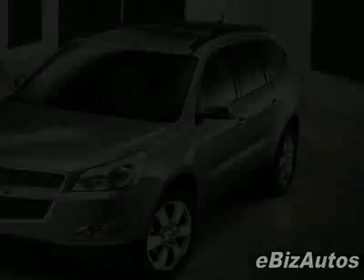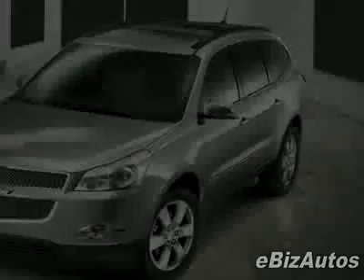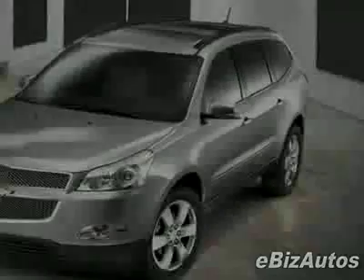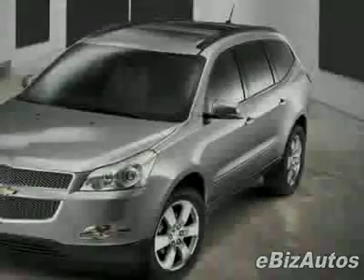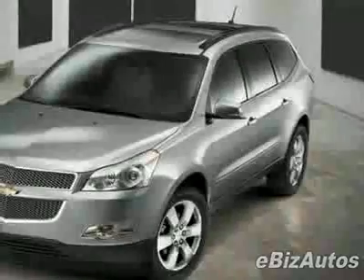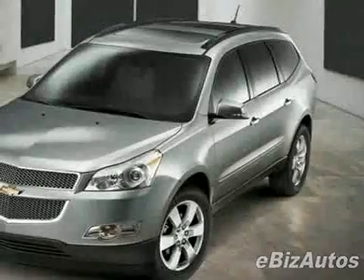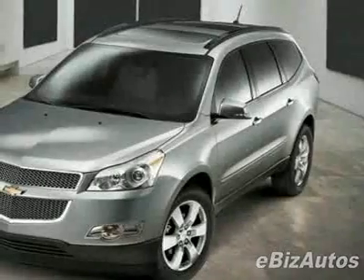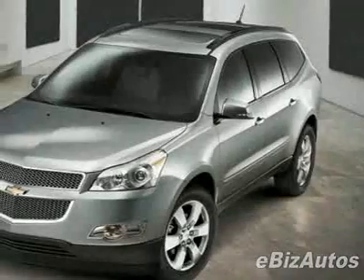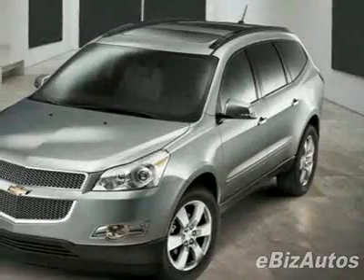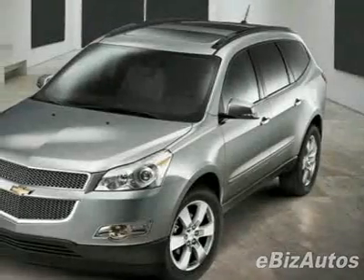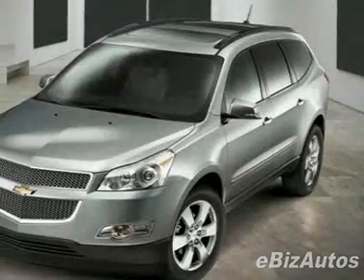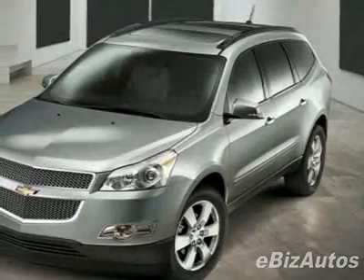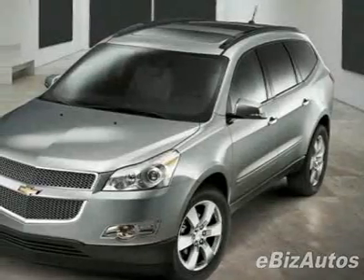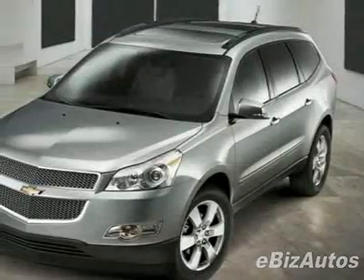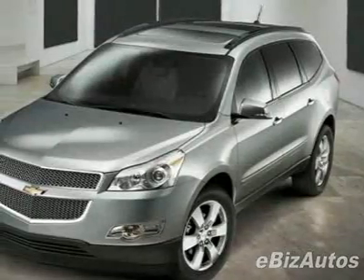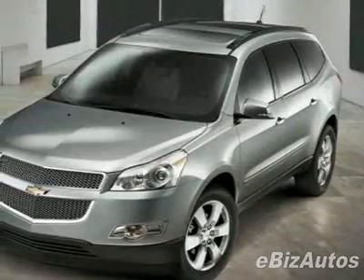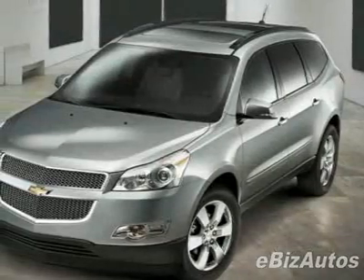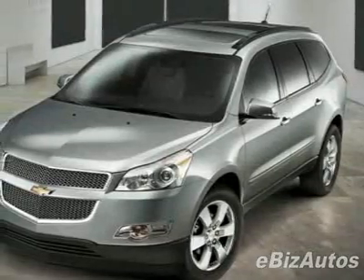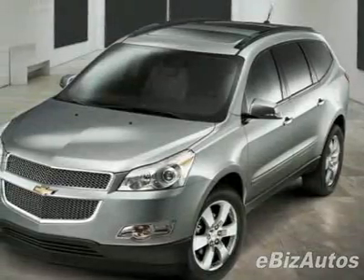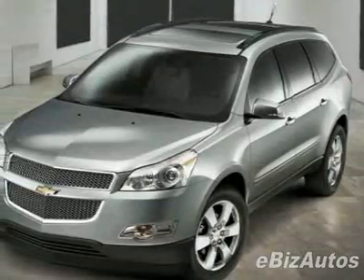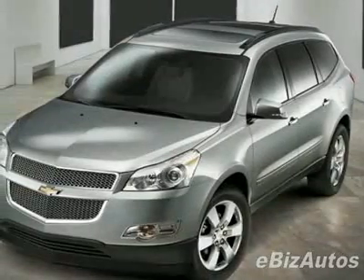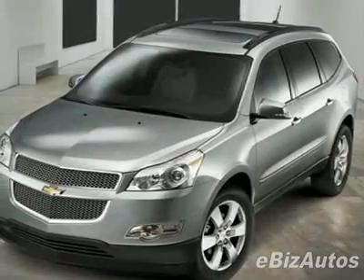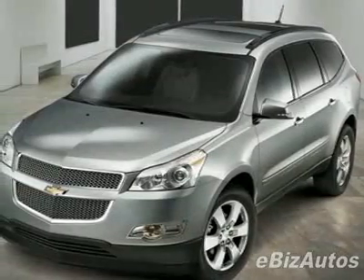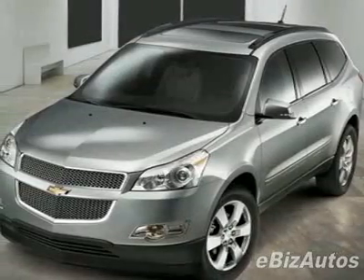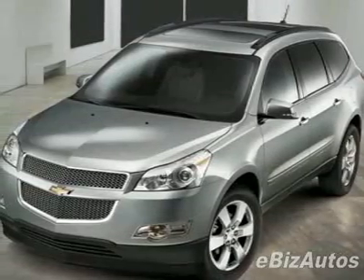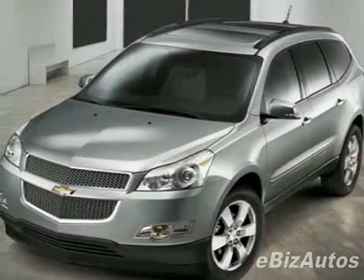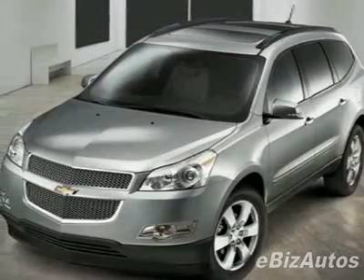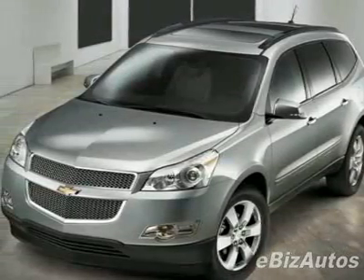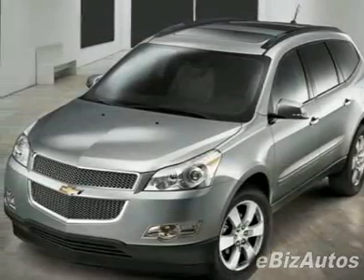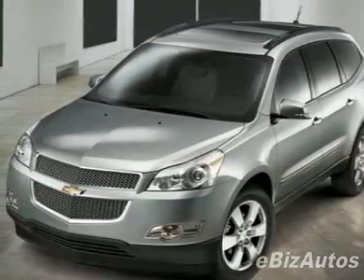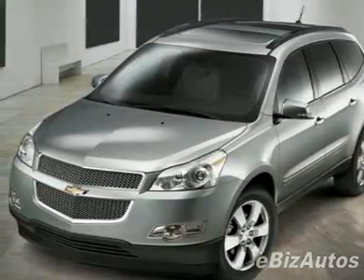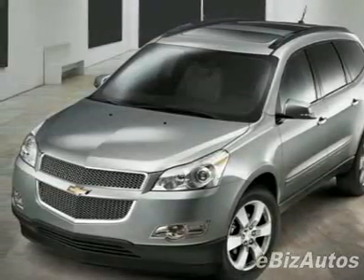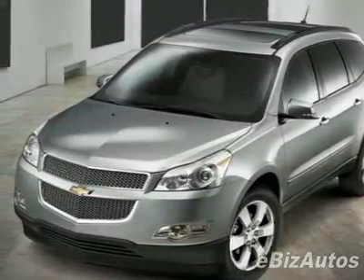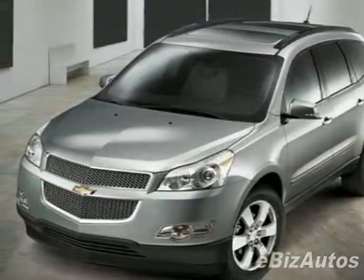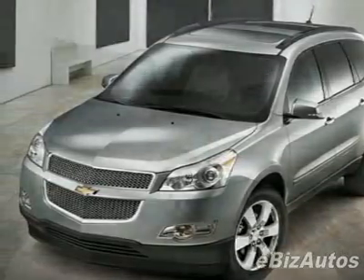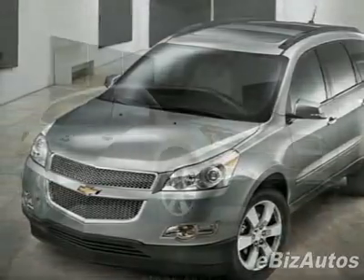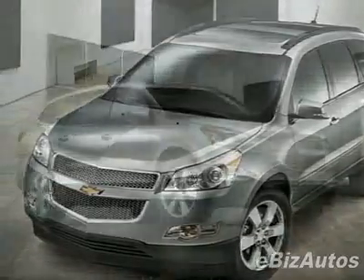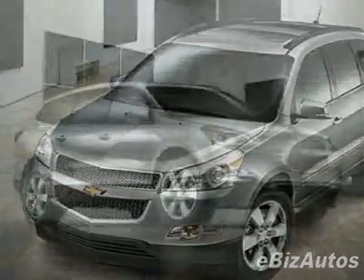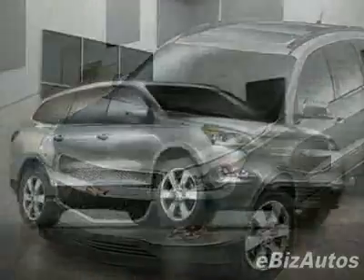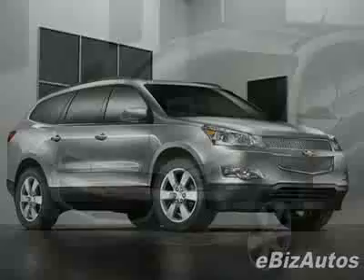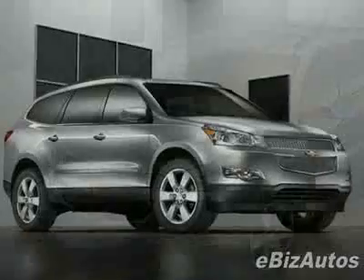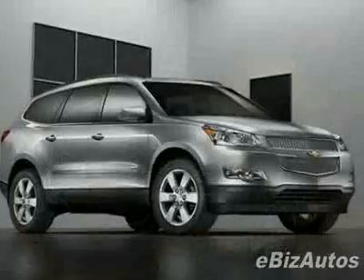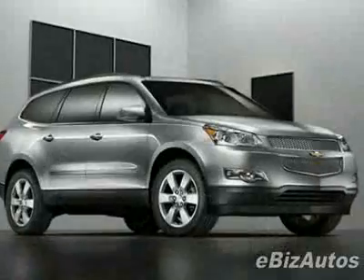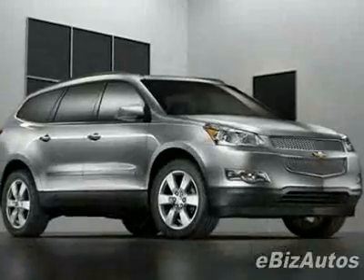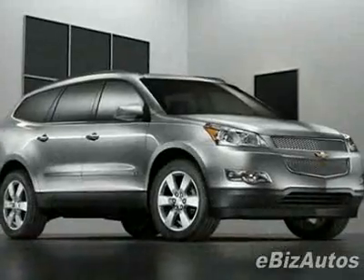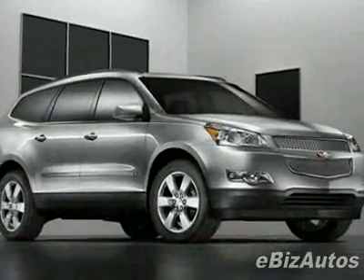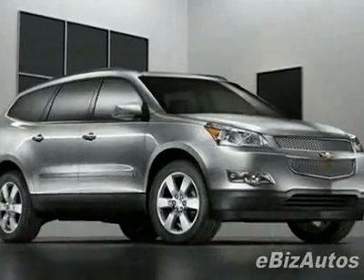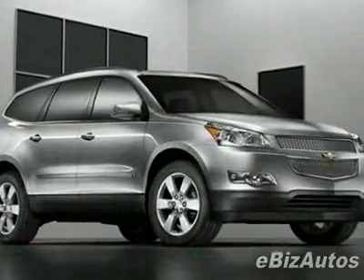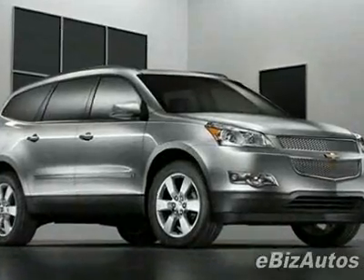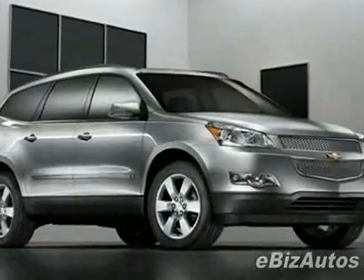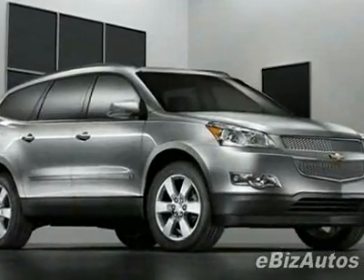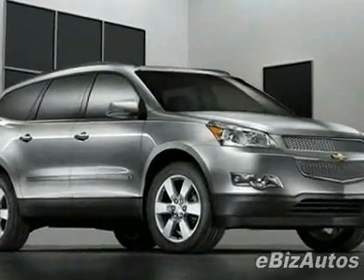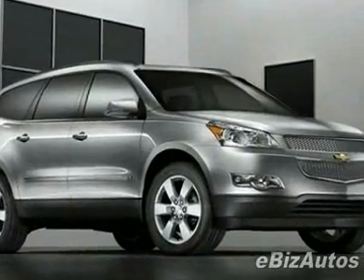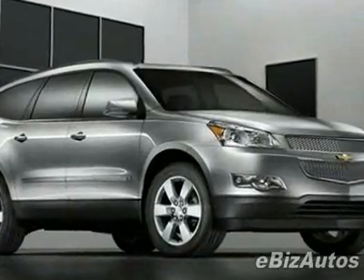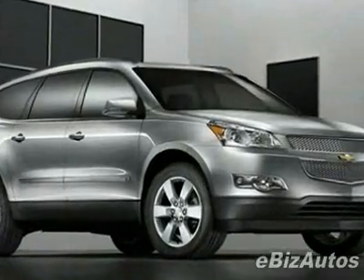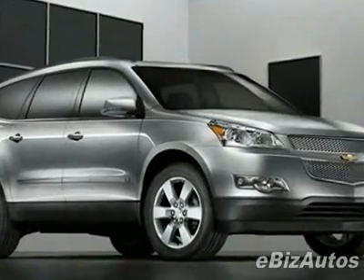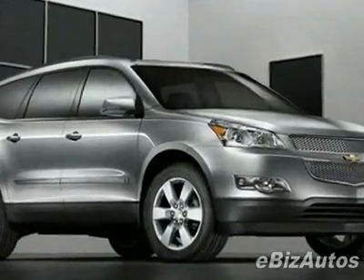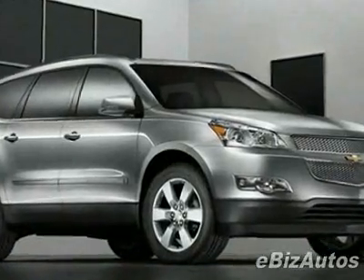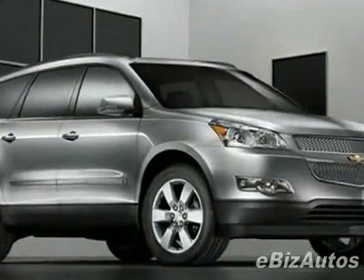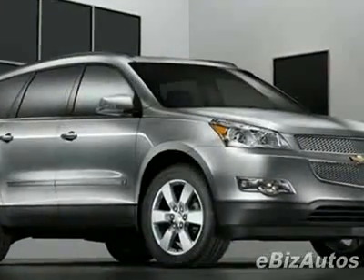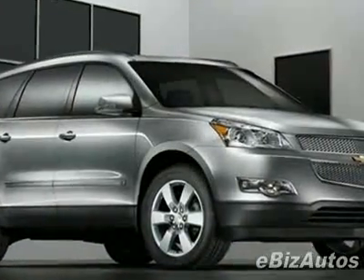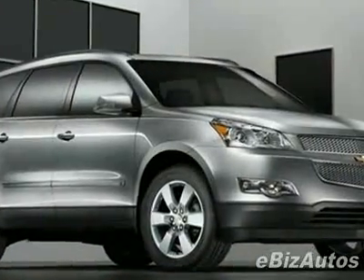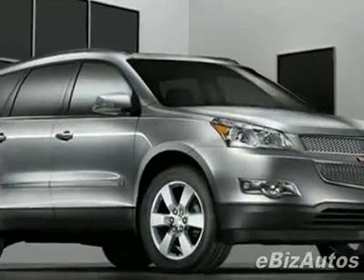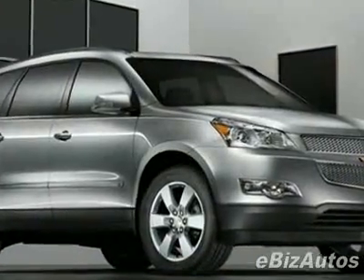Come take a look at this new 2010 Chevrolet Traverse LT with 1LT. For your protection, this vehicle has a full factory warranty.